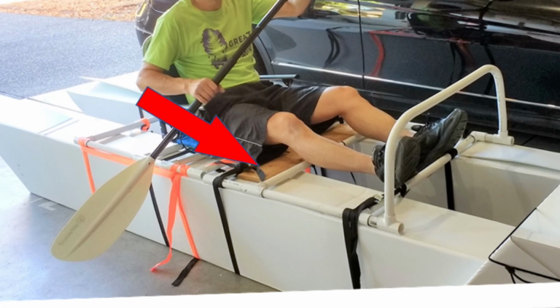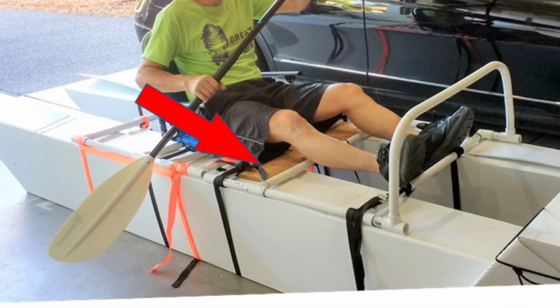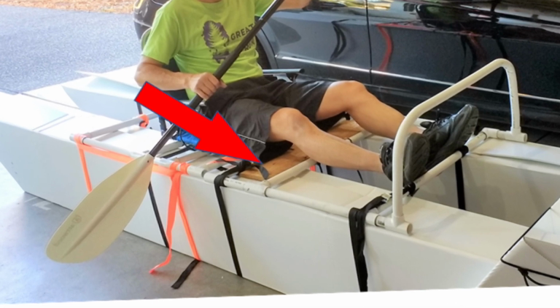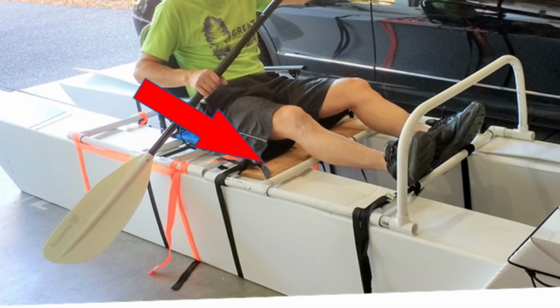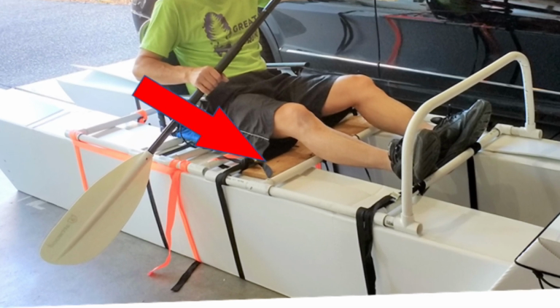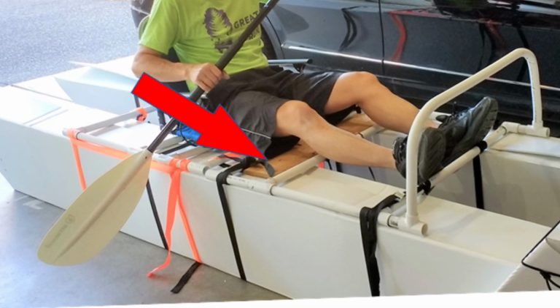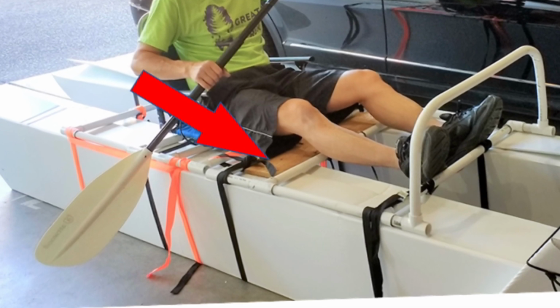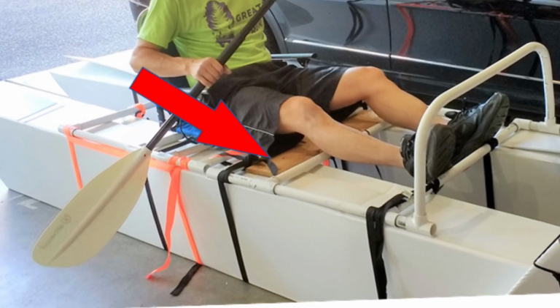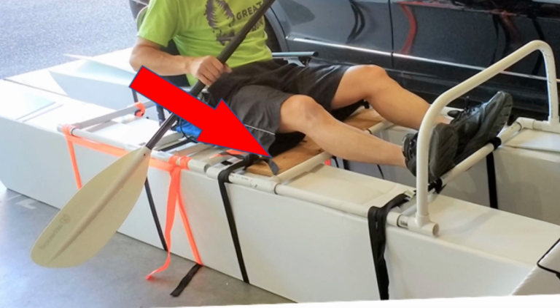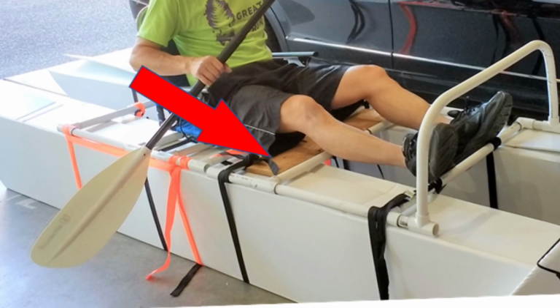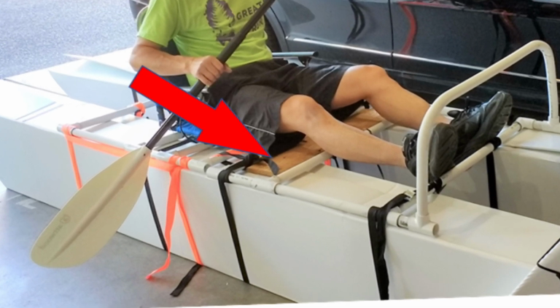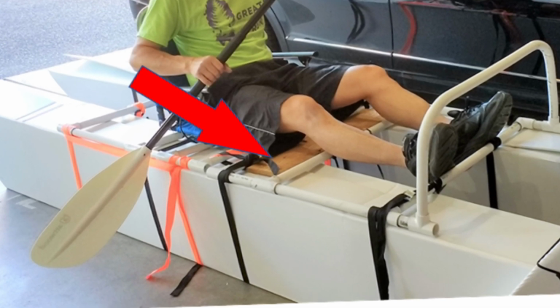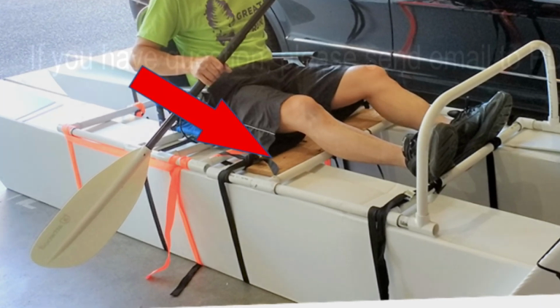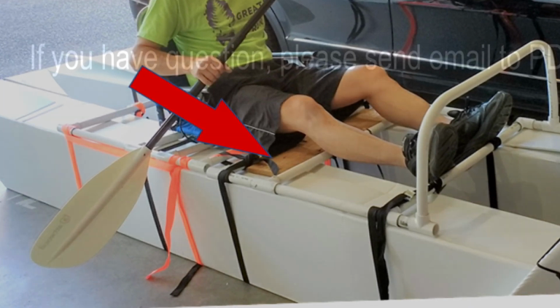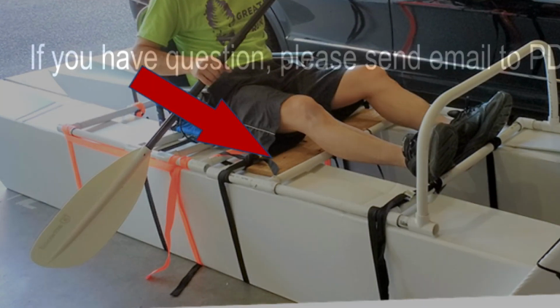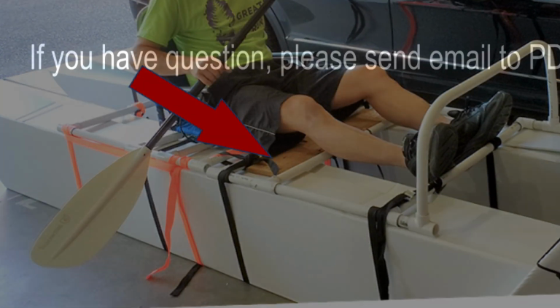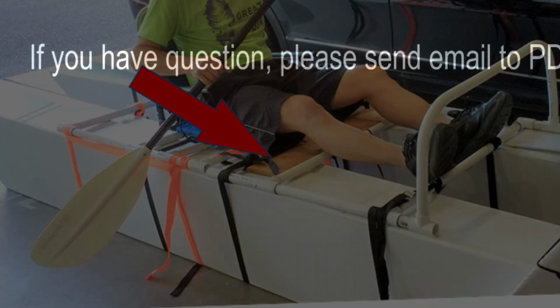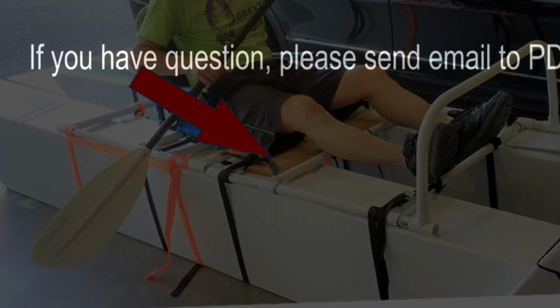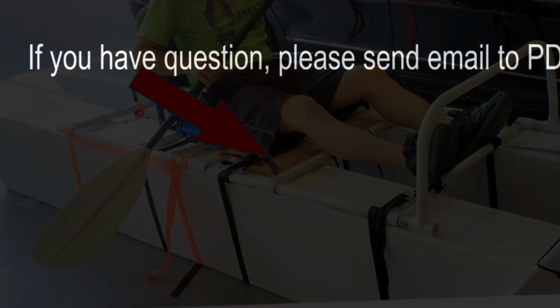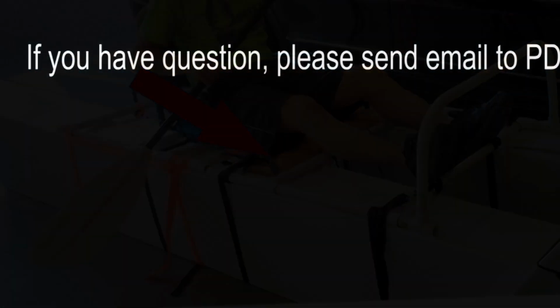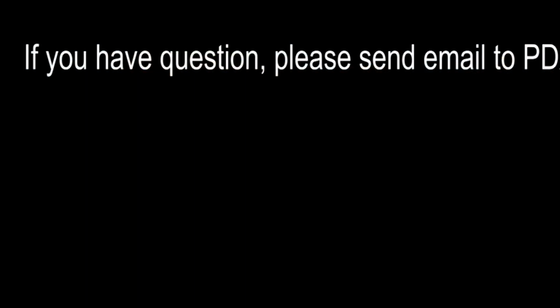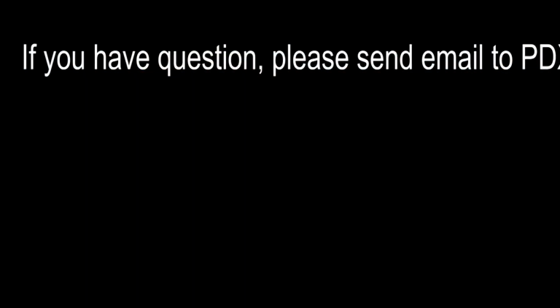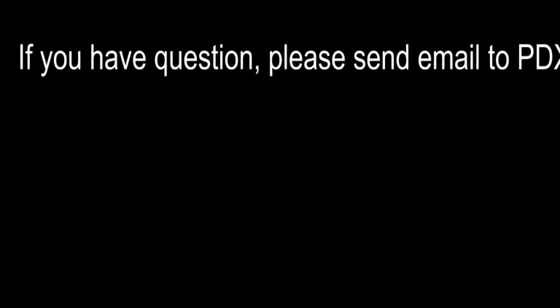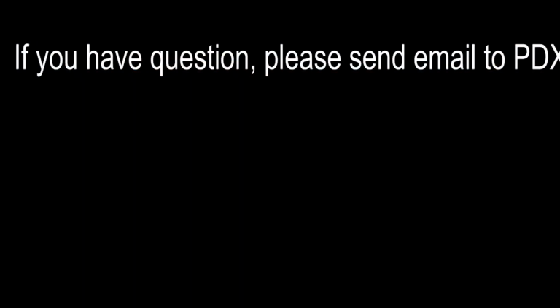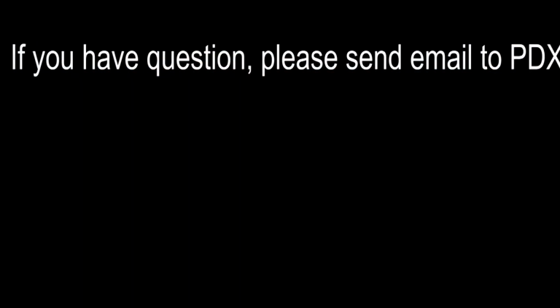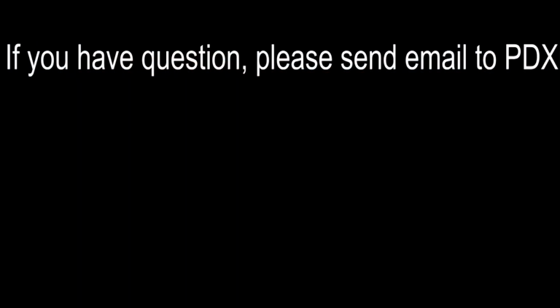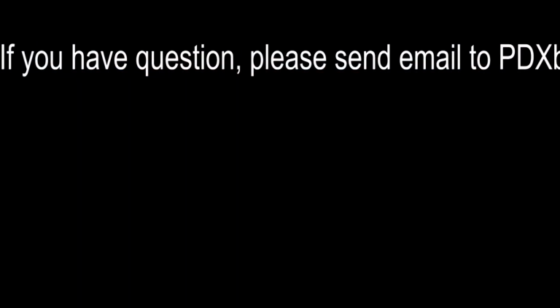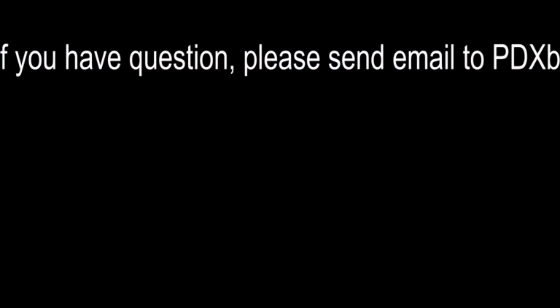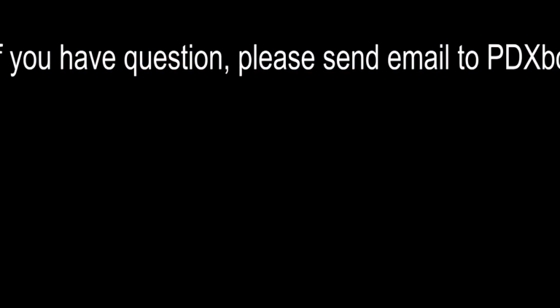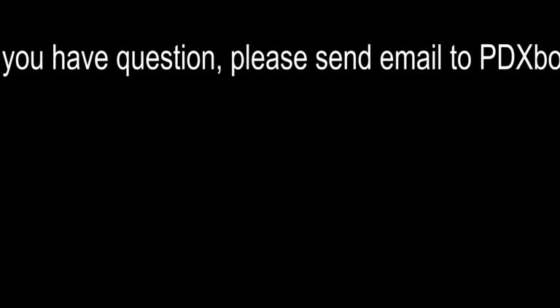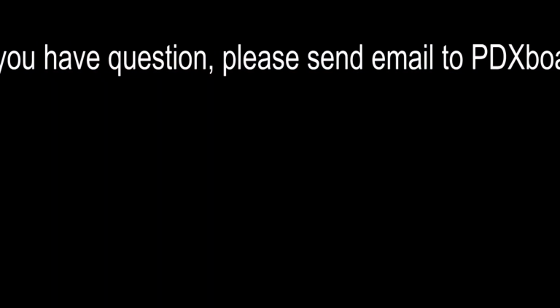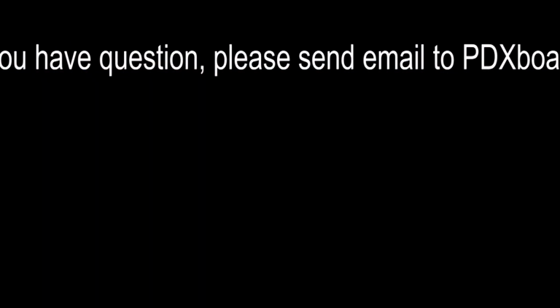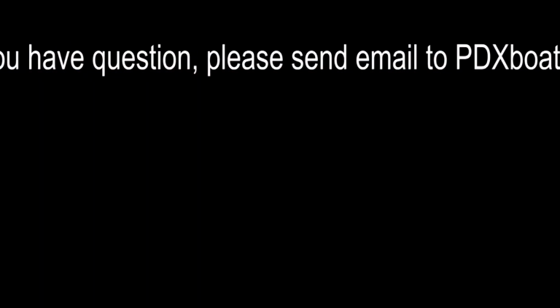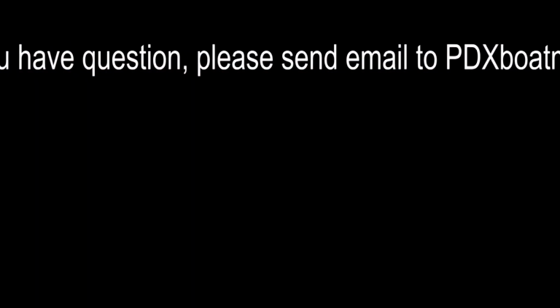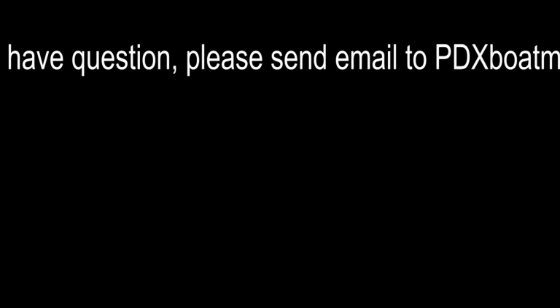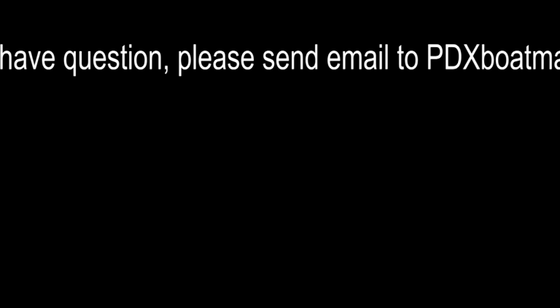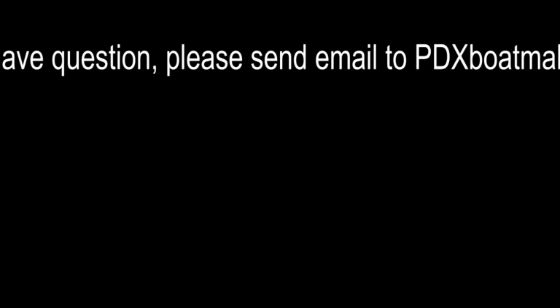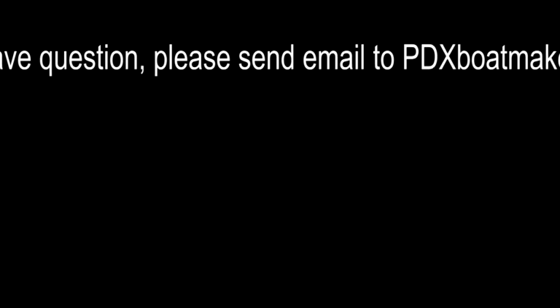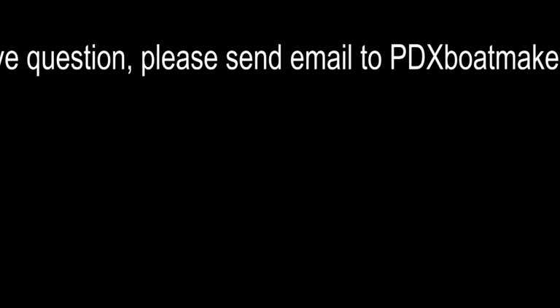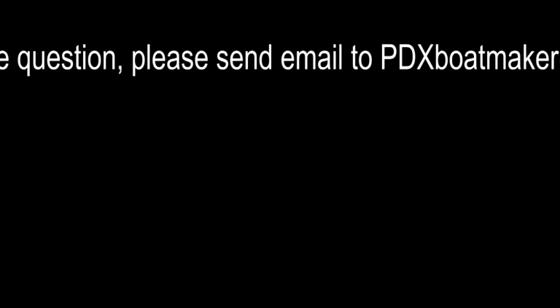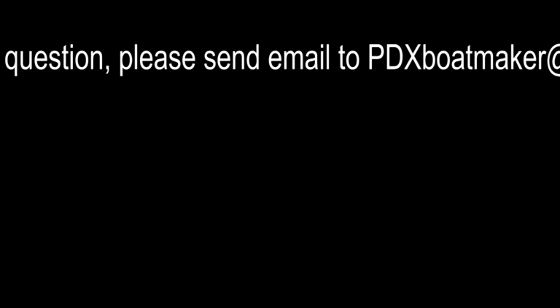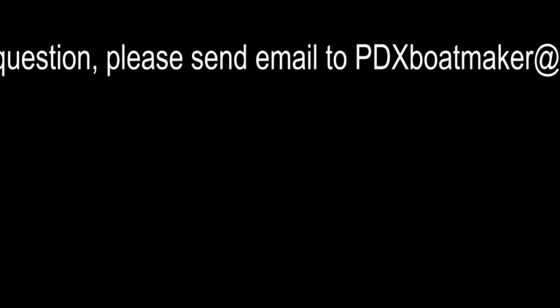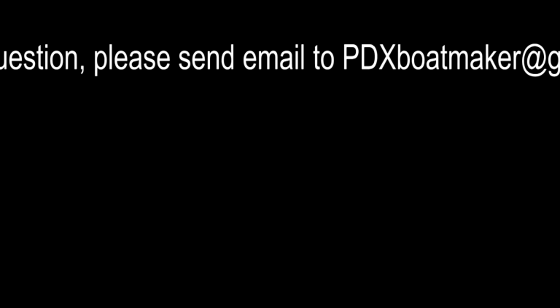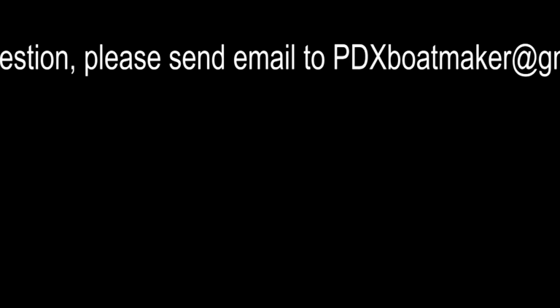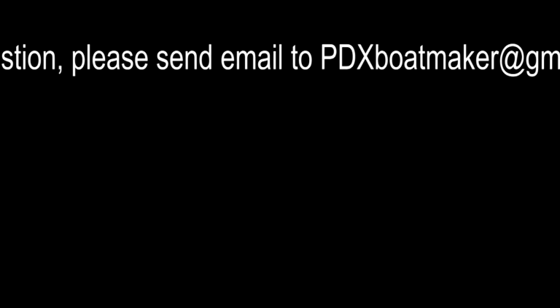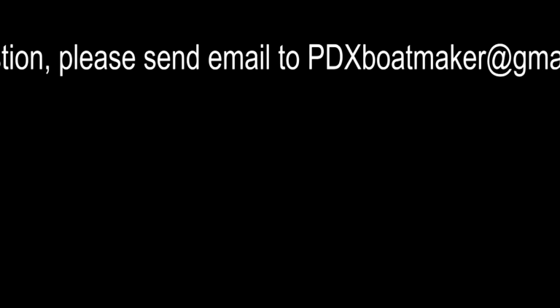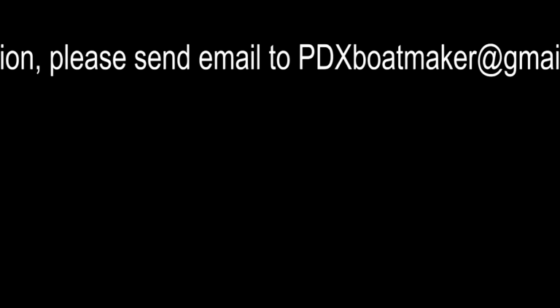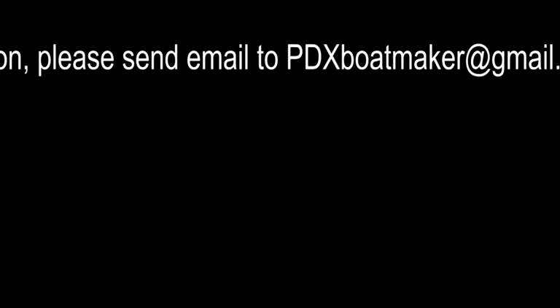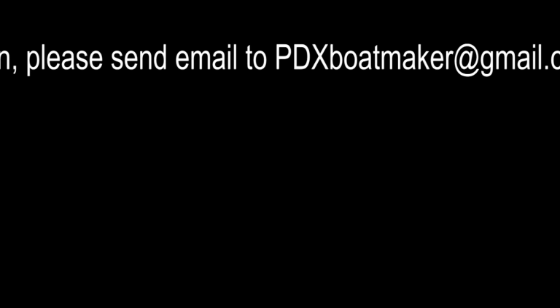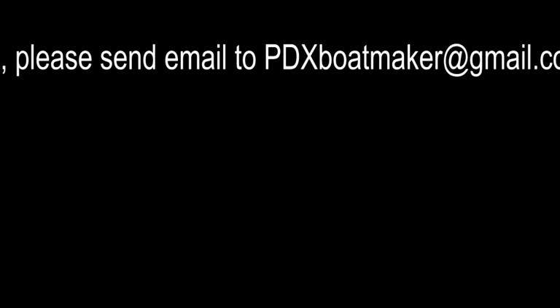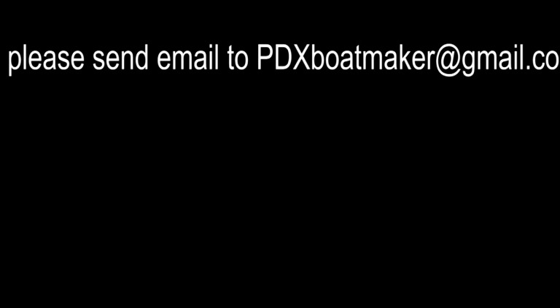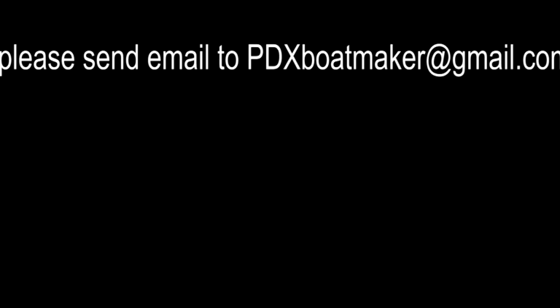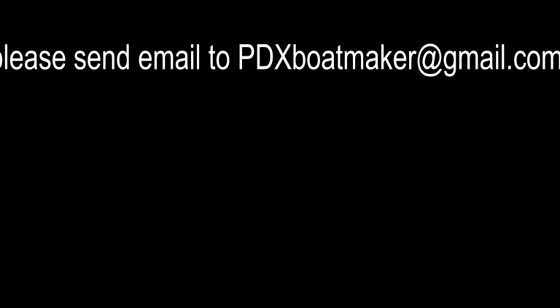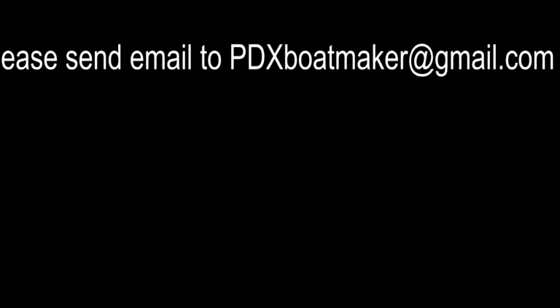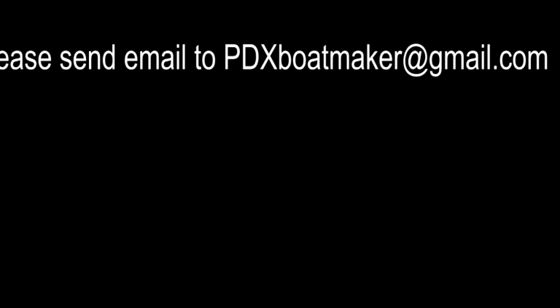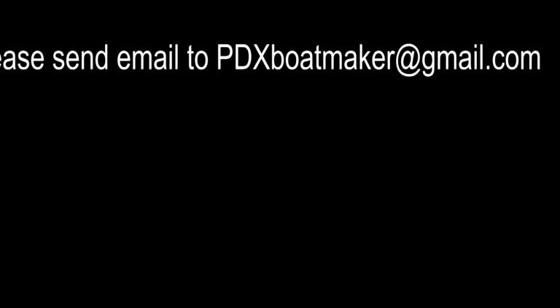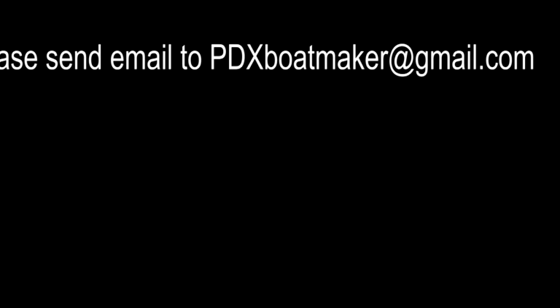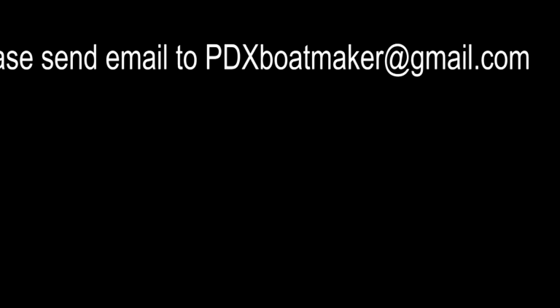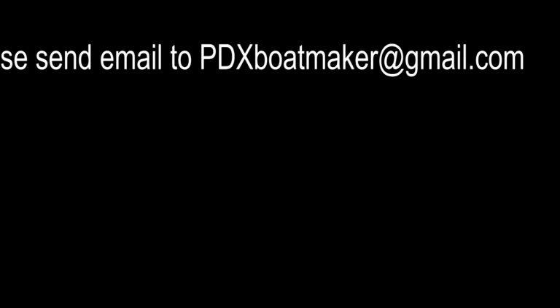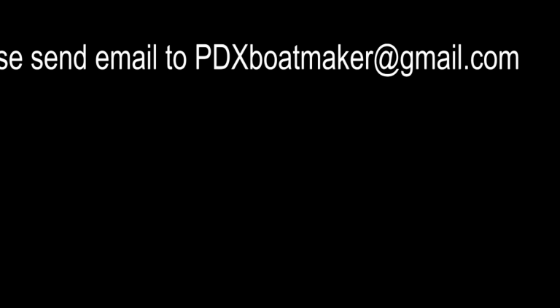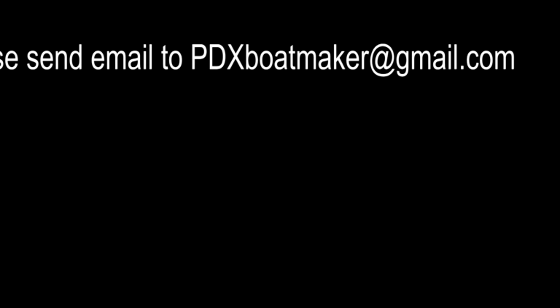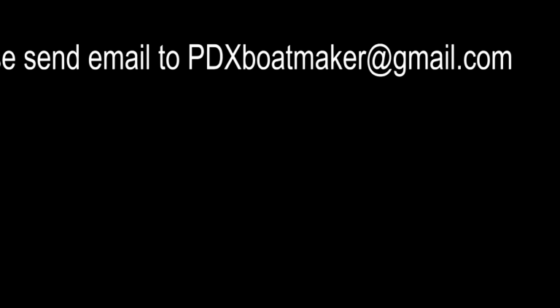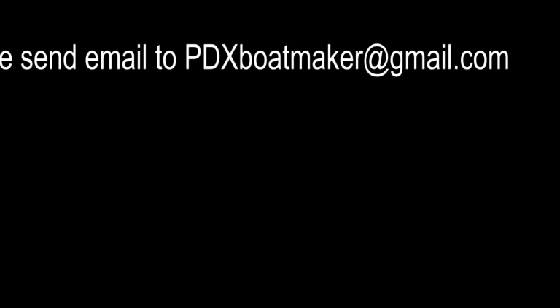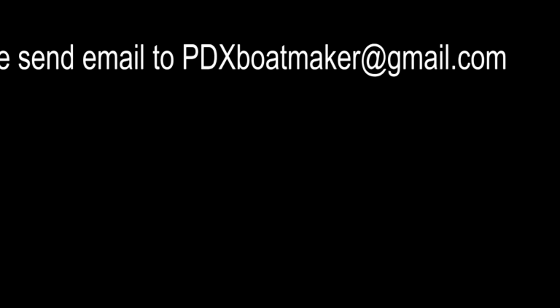If you like this video, please subscribe and you will be notified when I upload the next video. Thanks for watching.